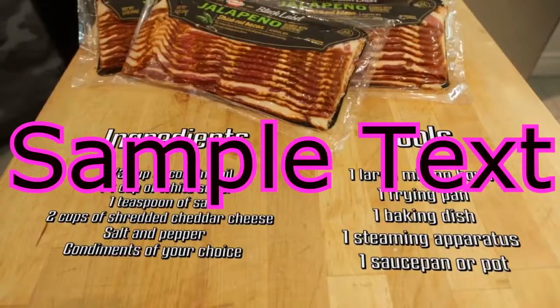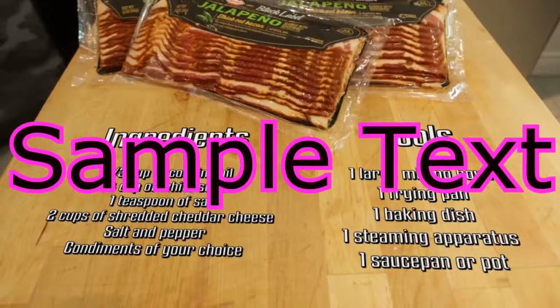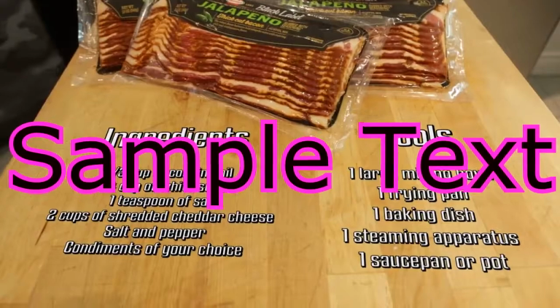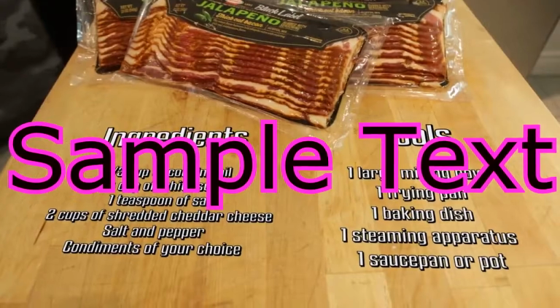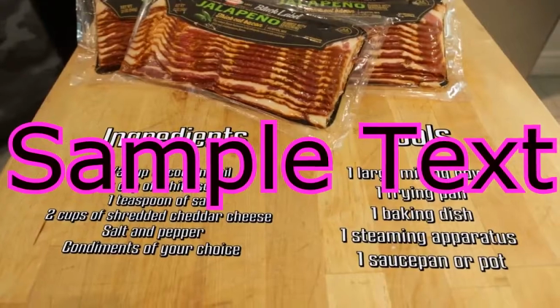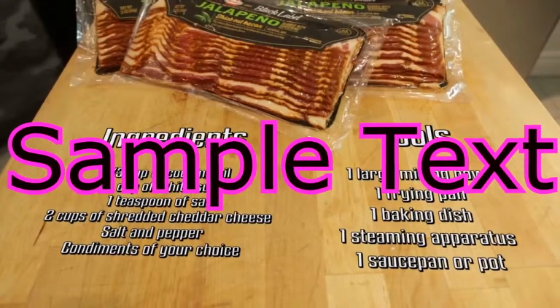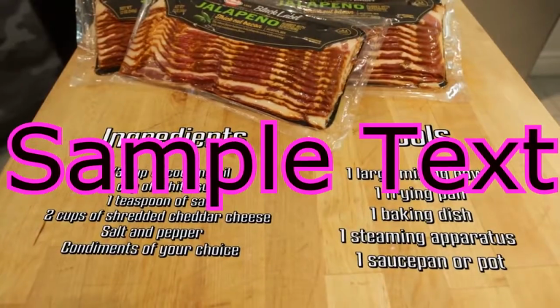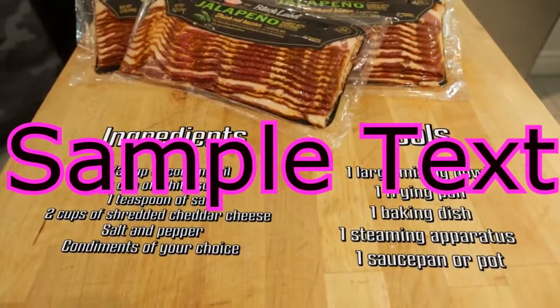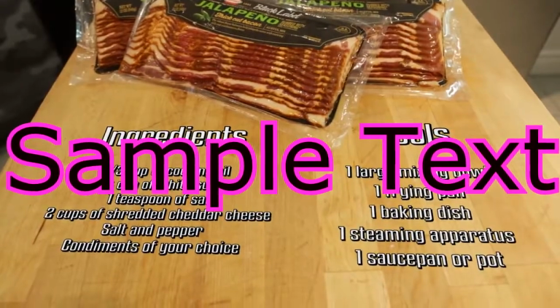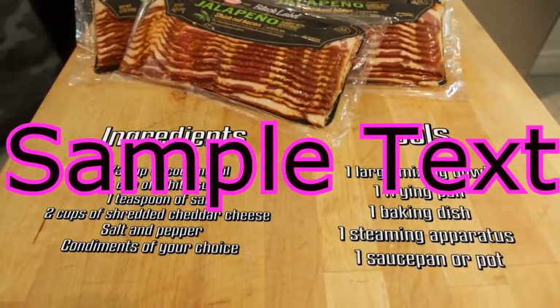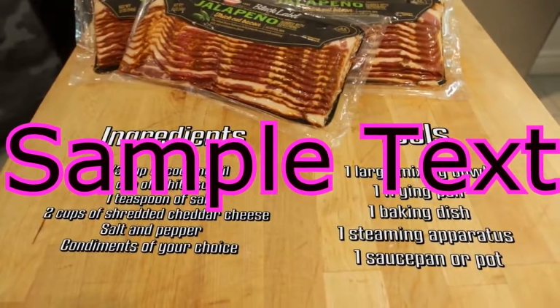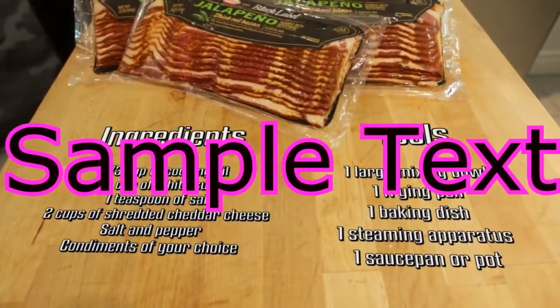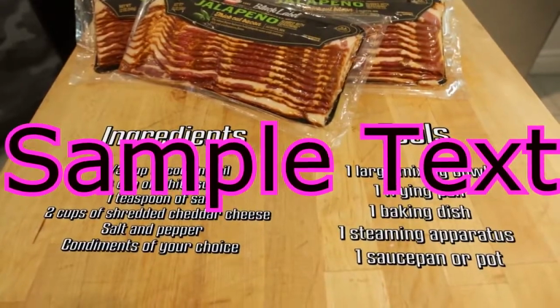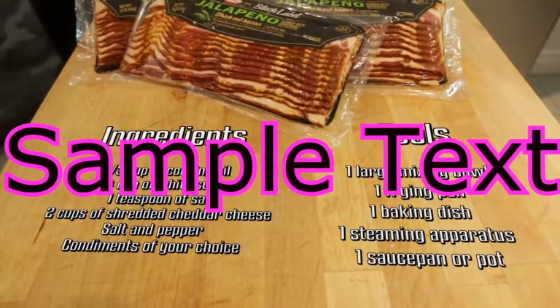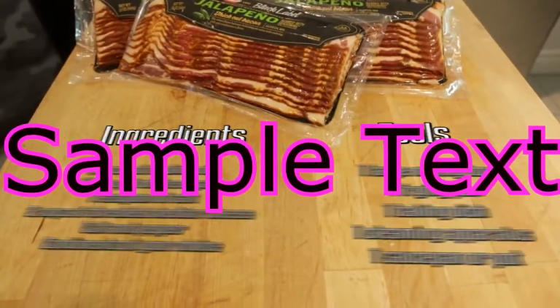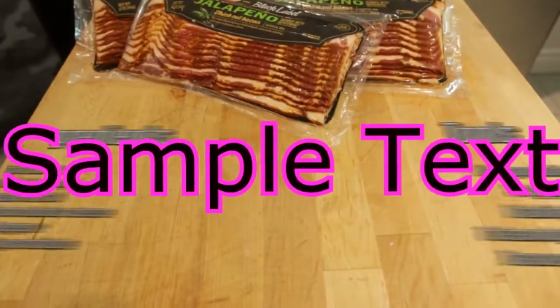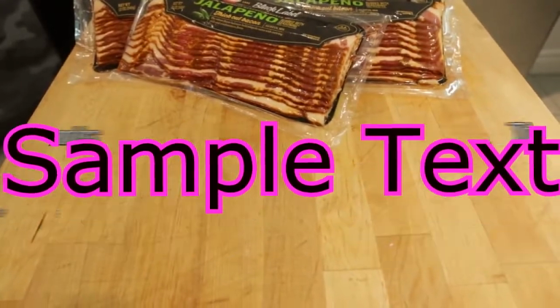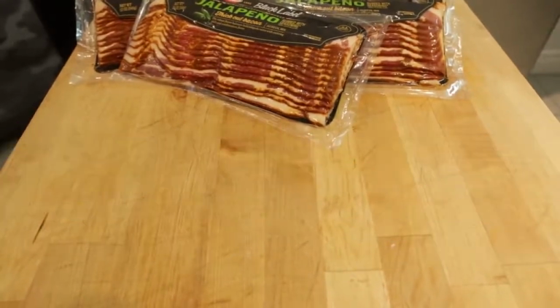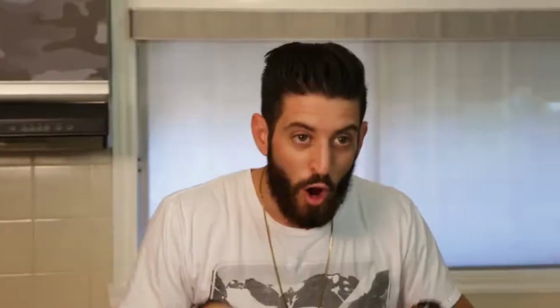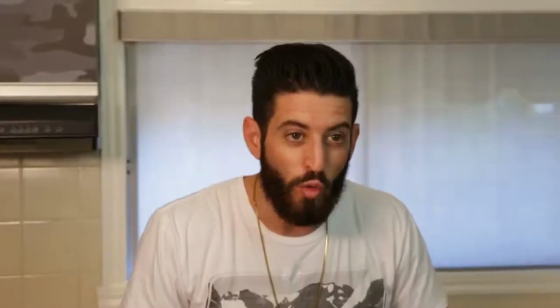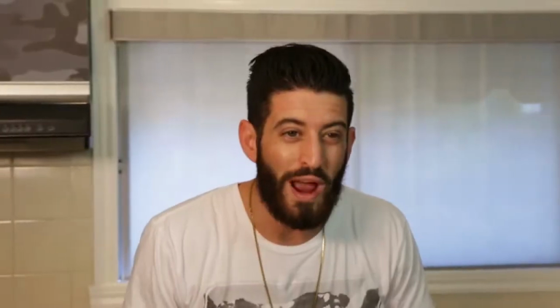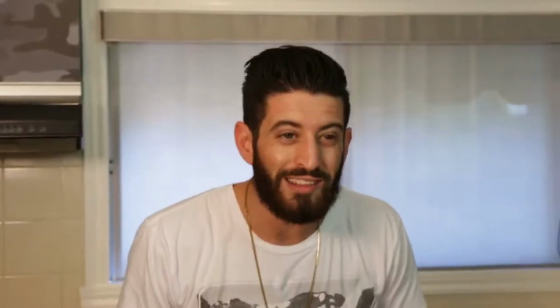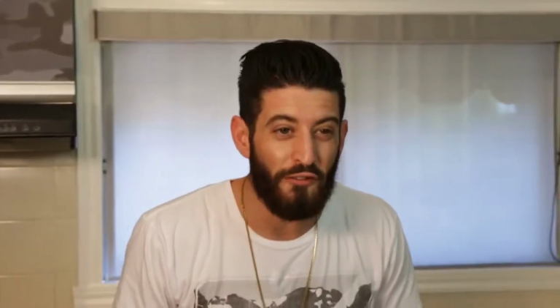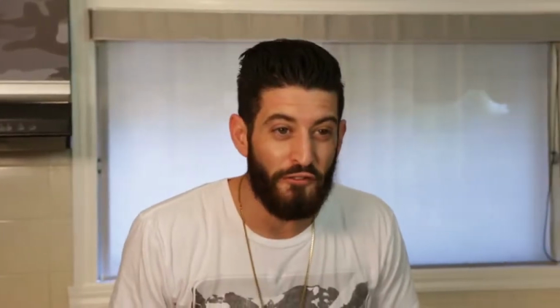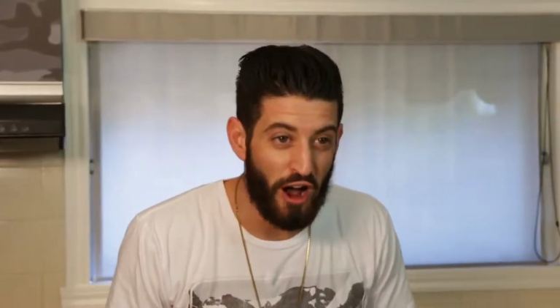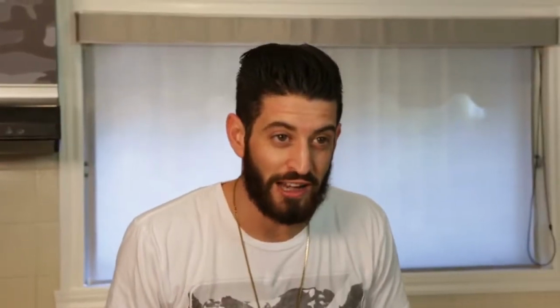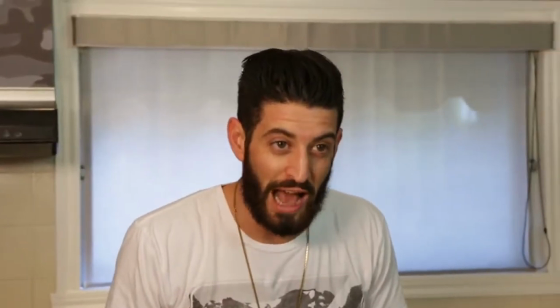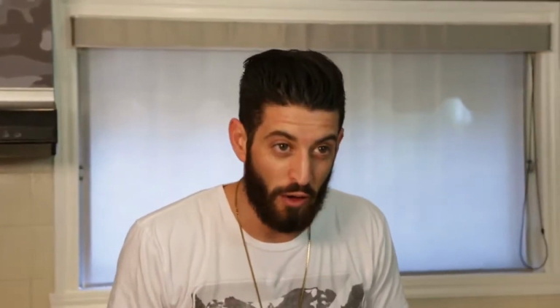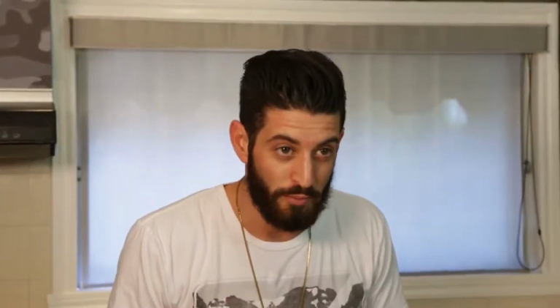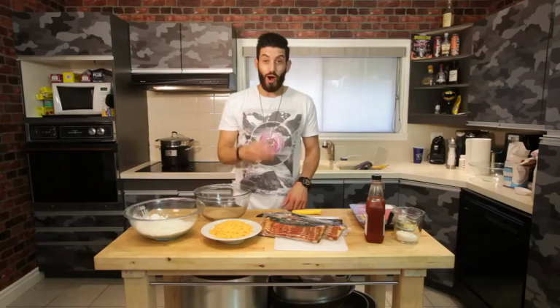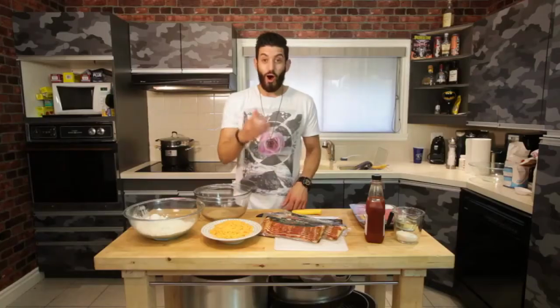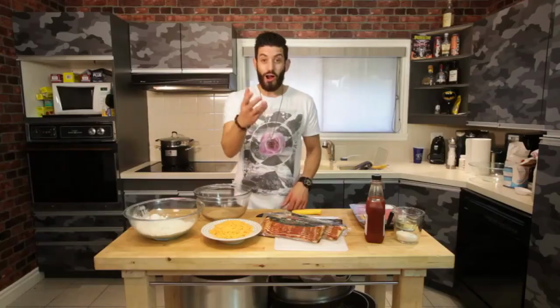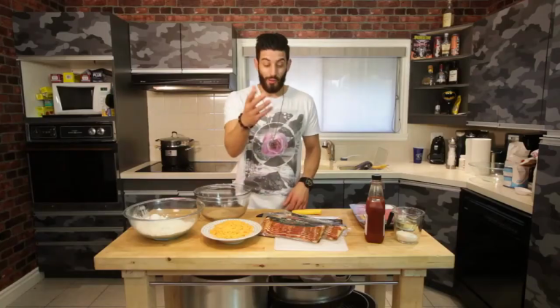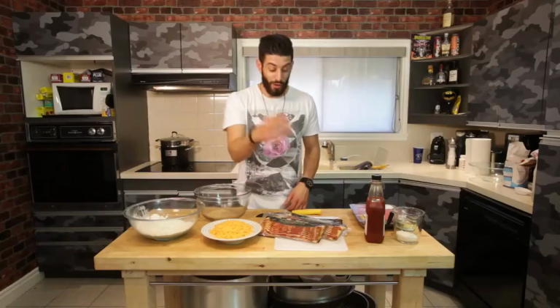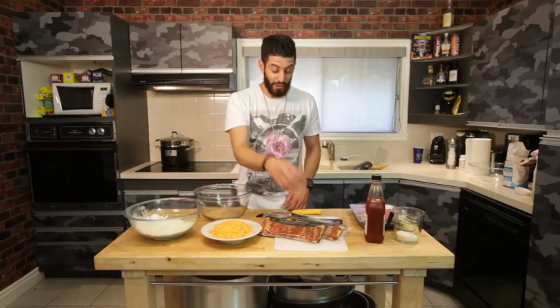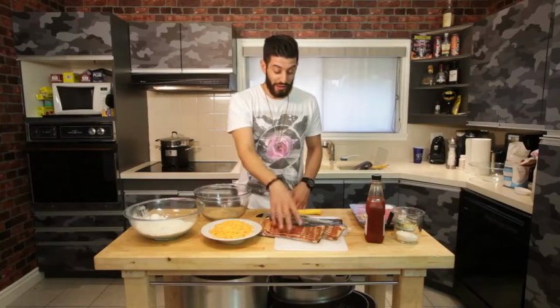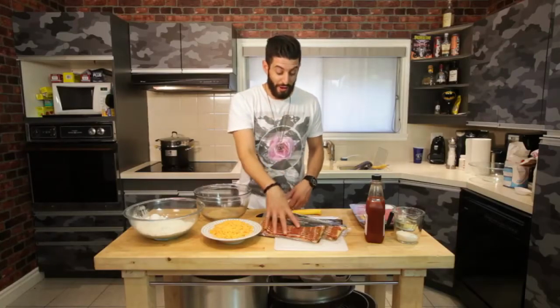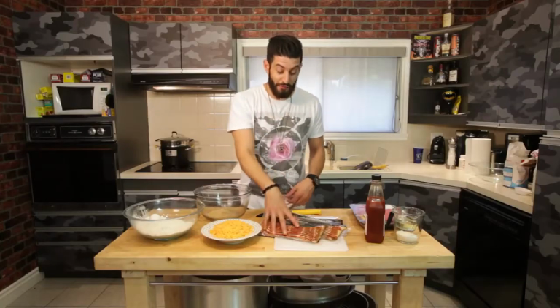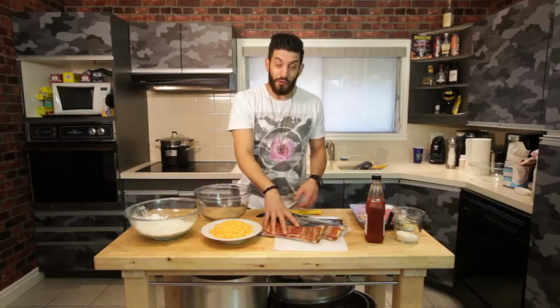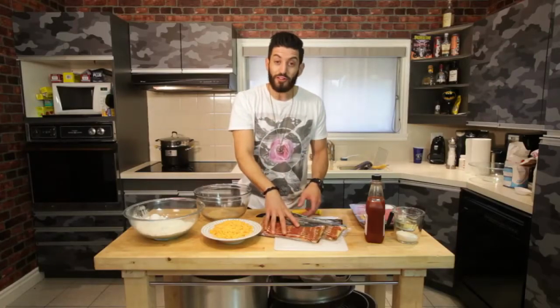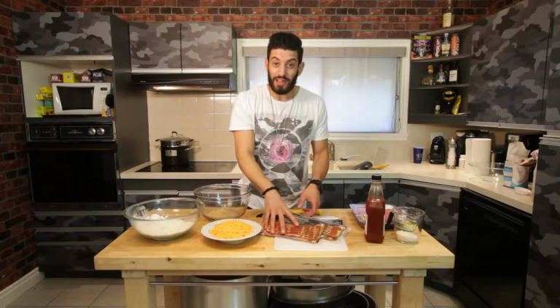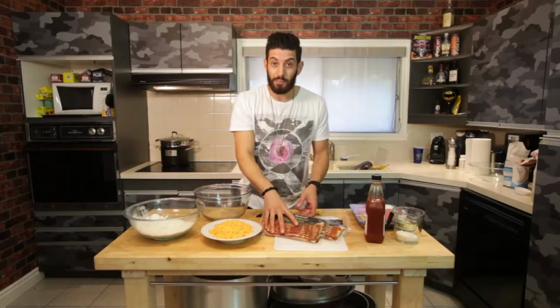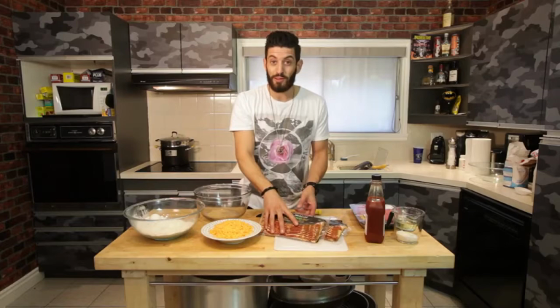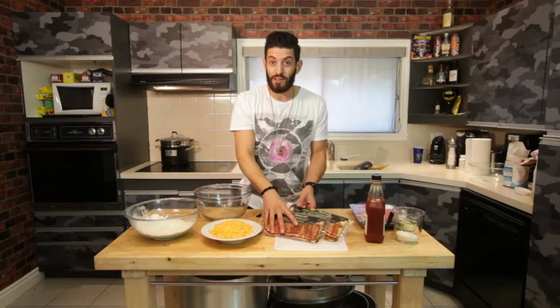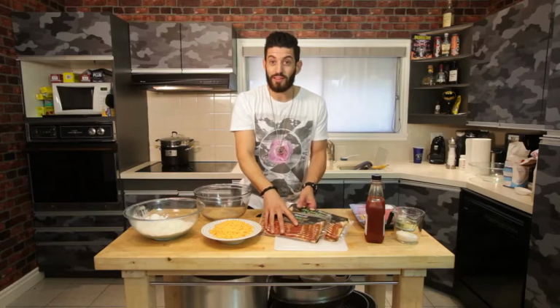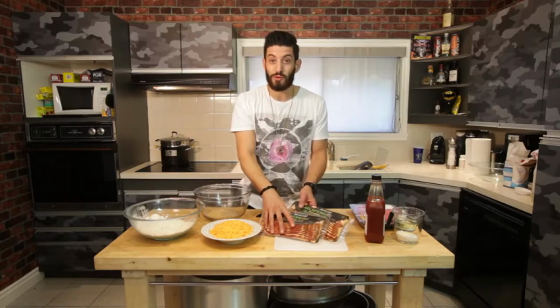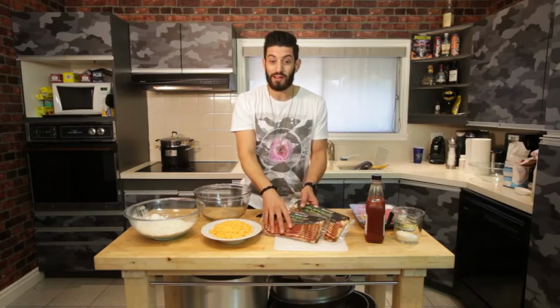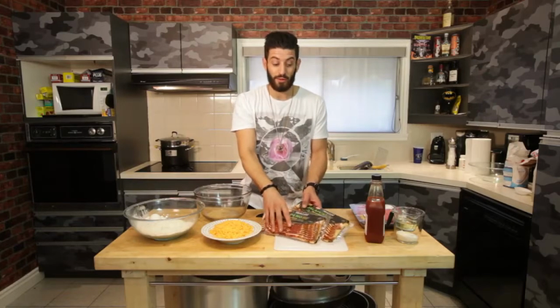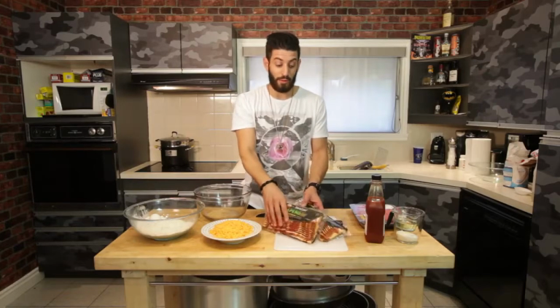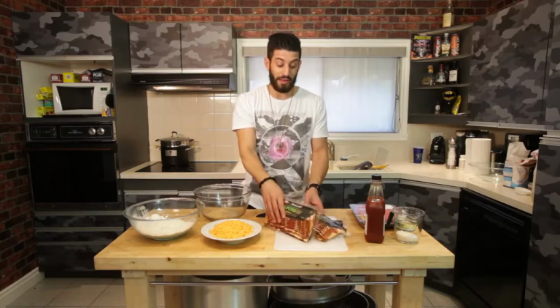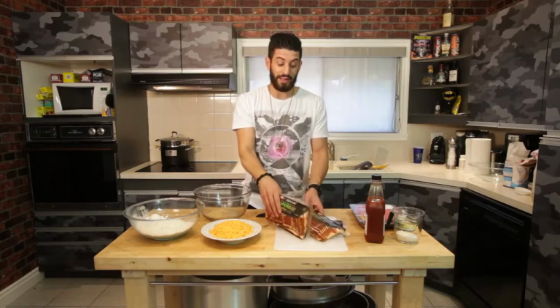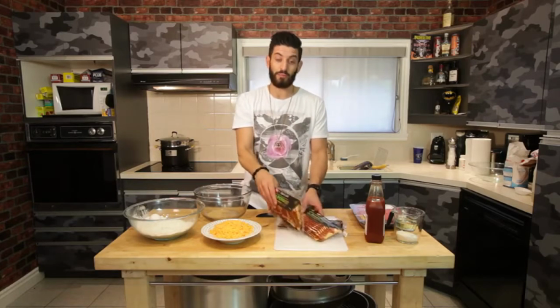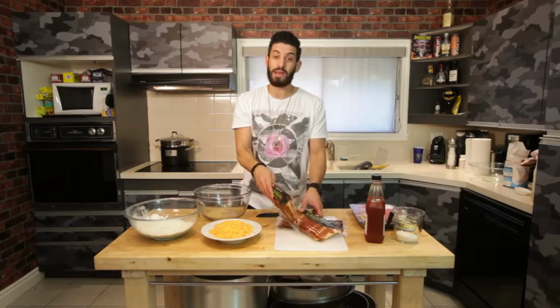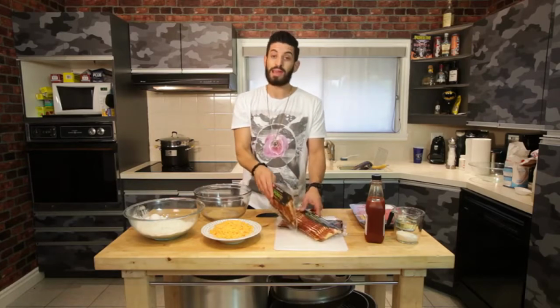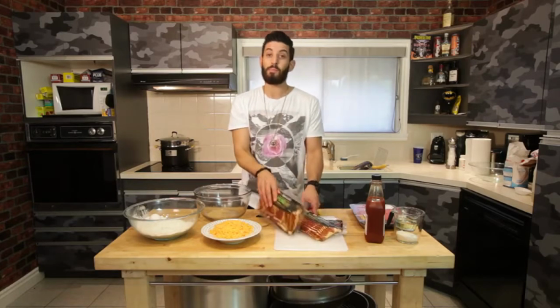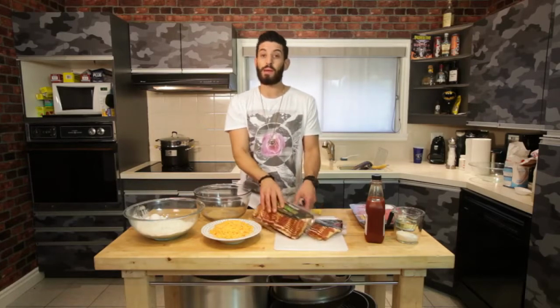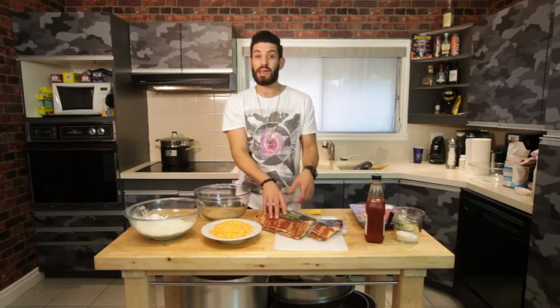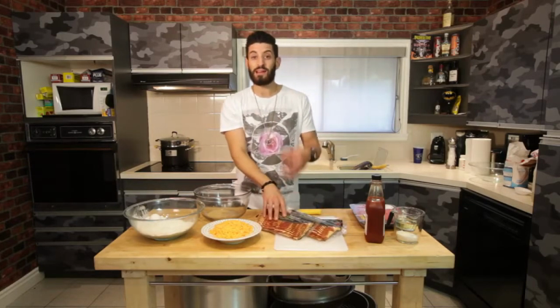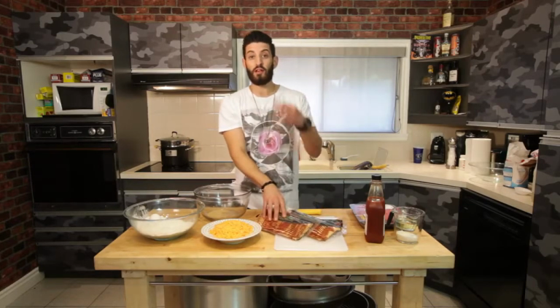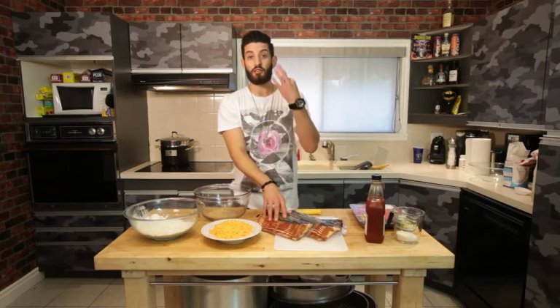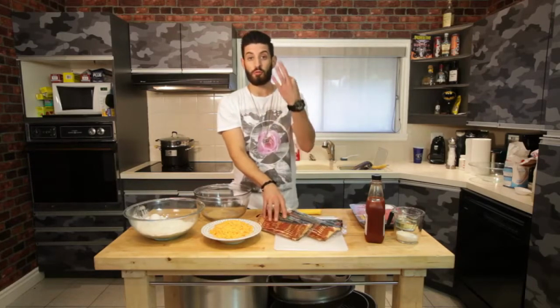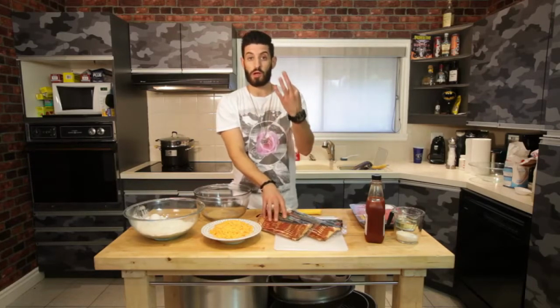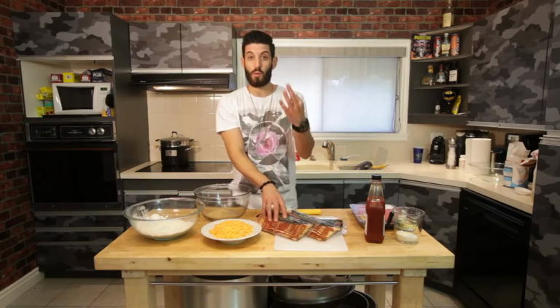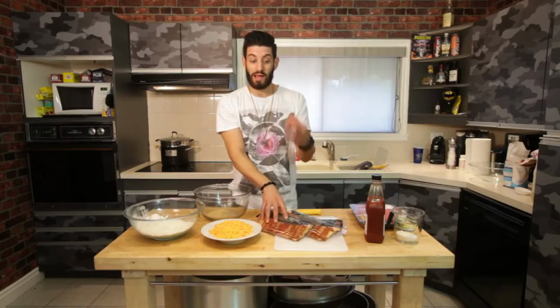Go get all these ingredients and let's get started right now. Alright, the first step to this recipe is making bacon three ways.